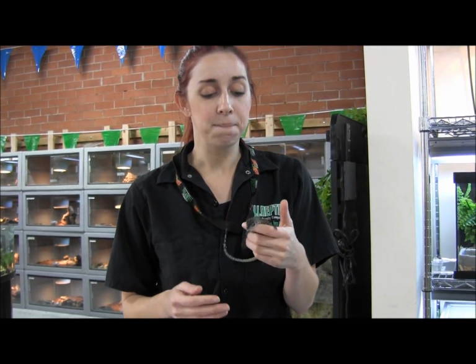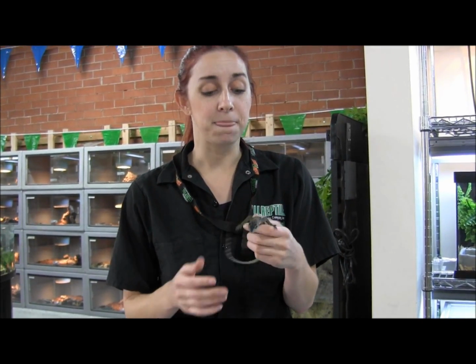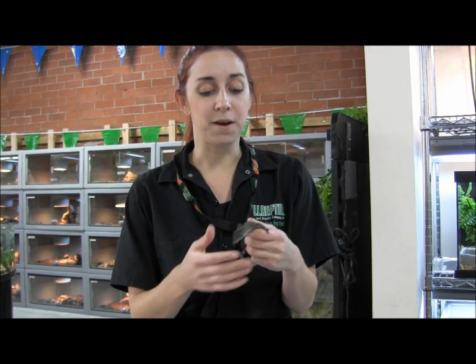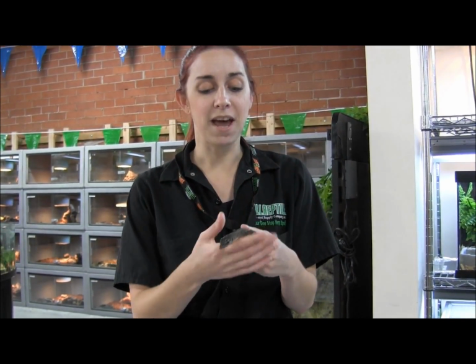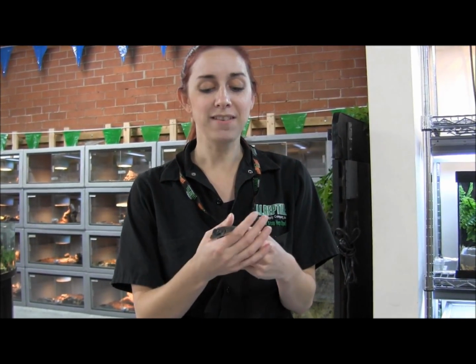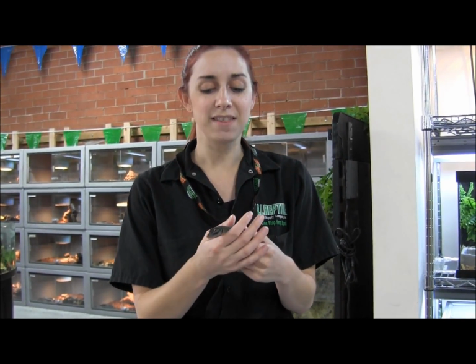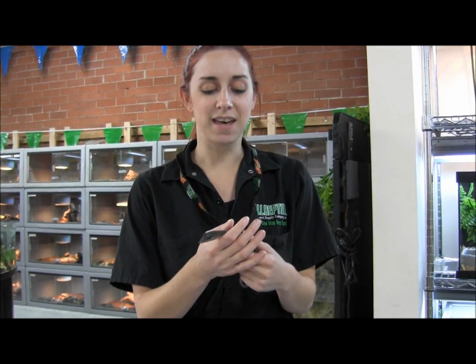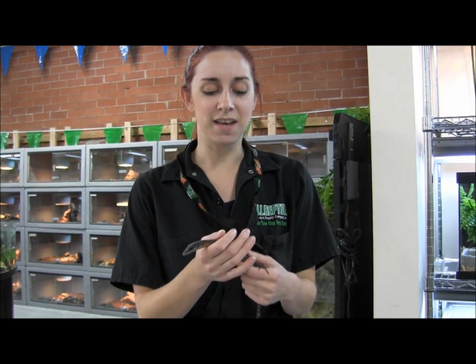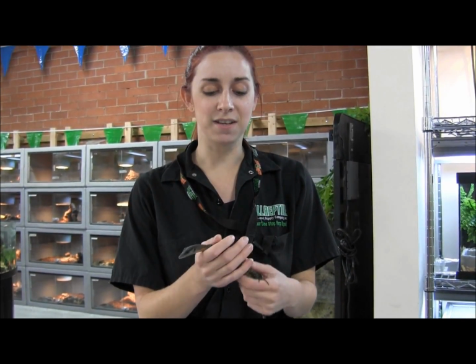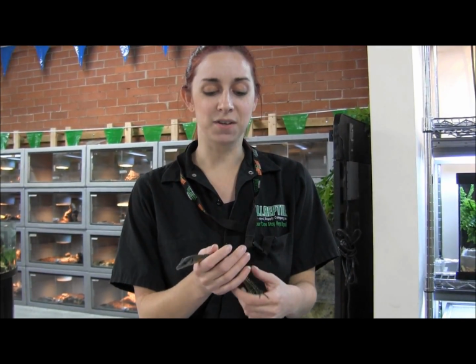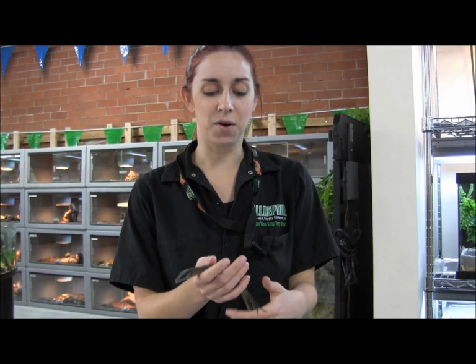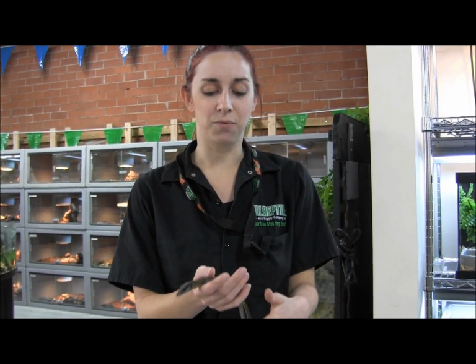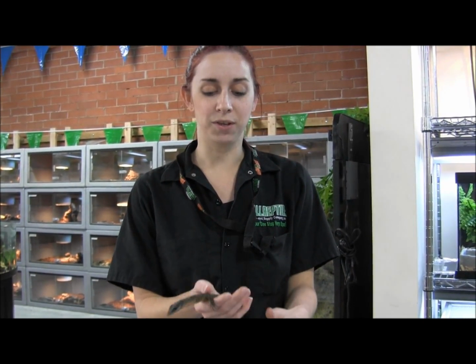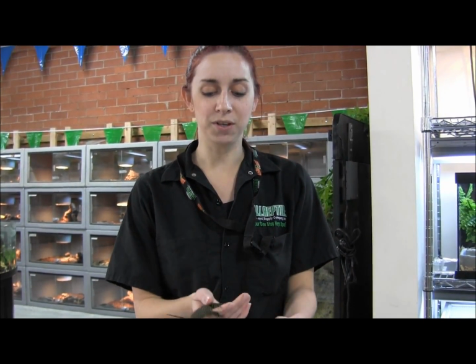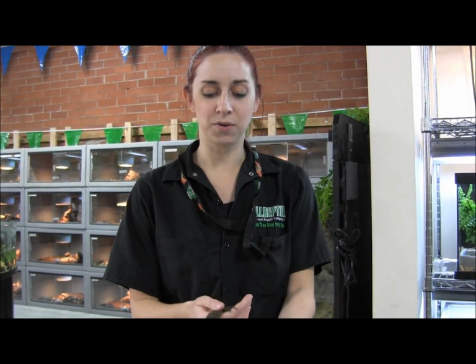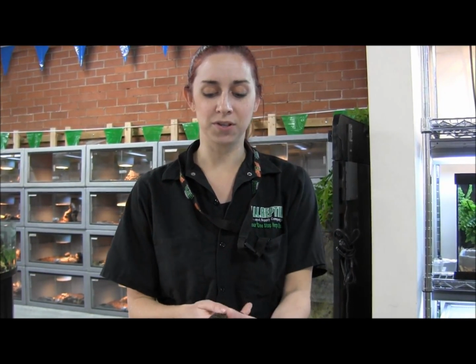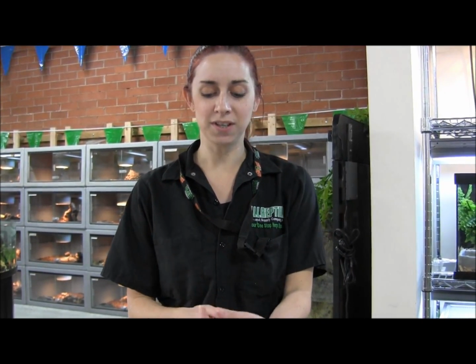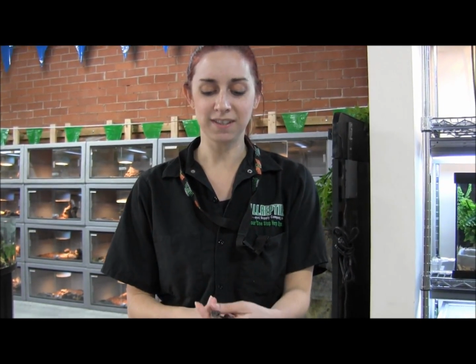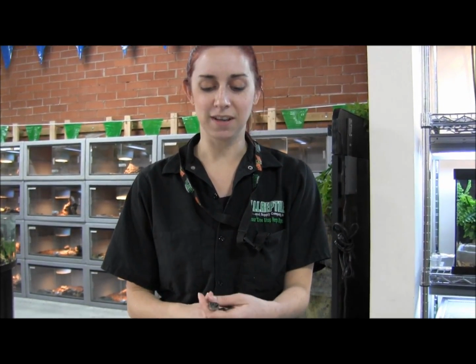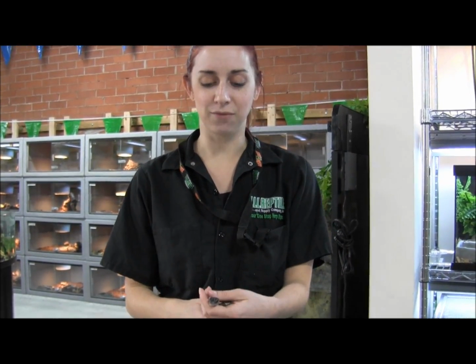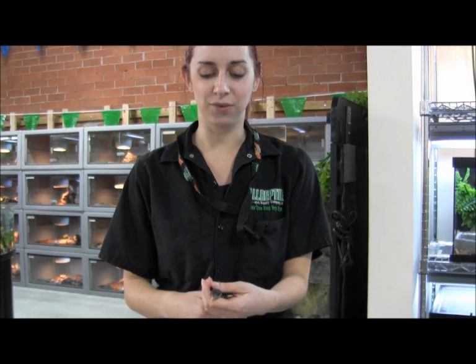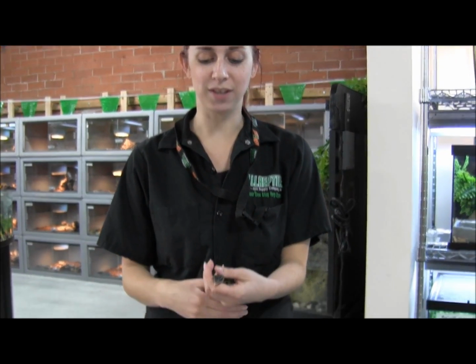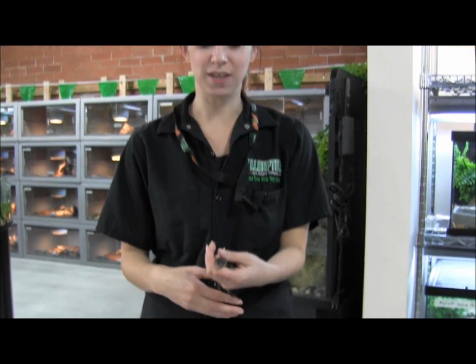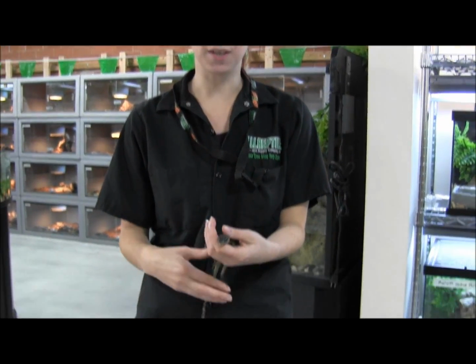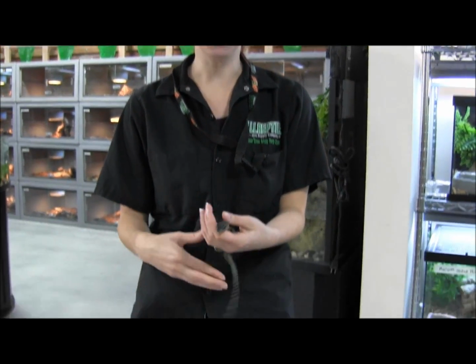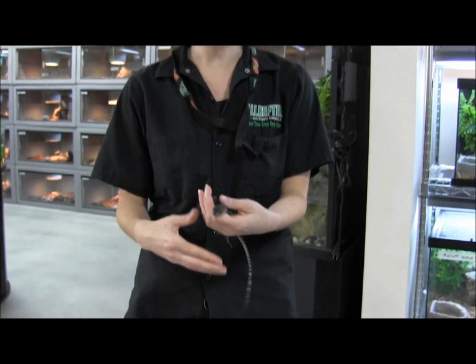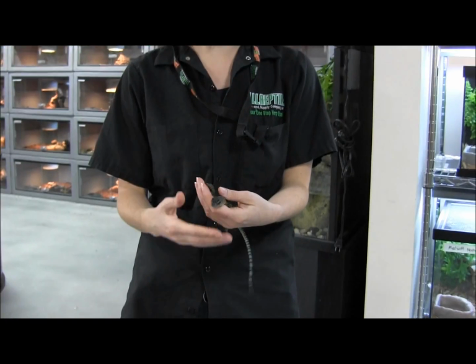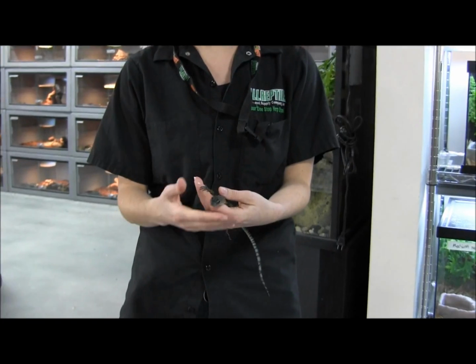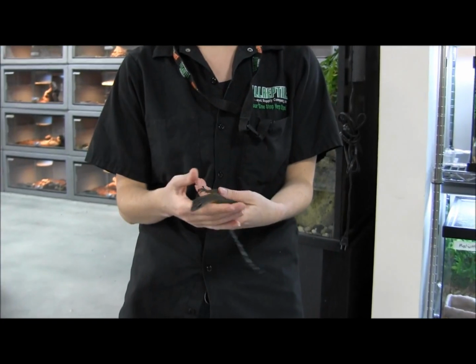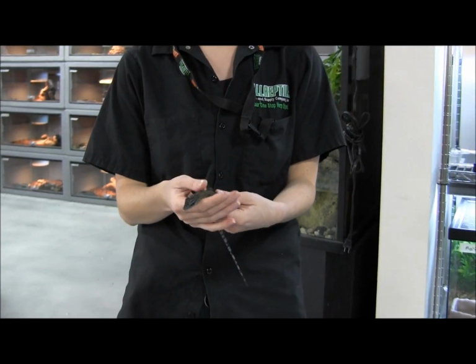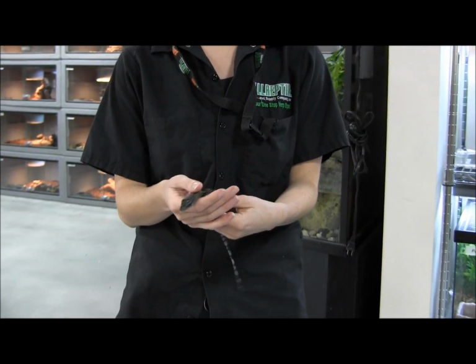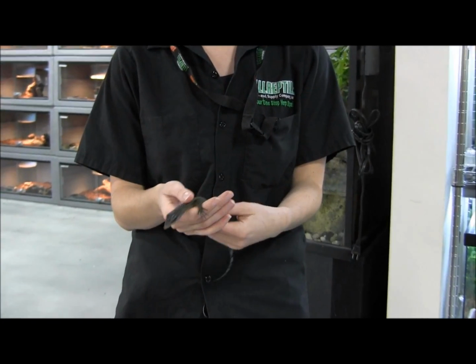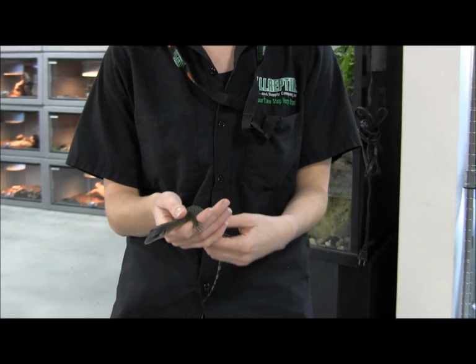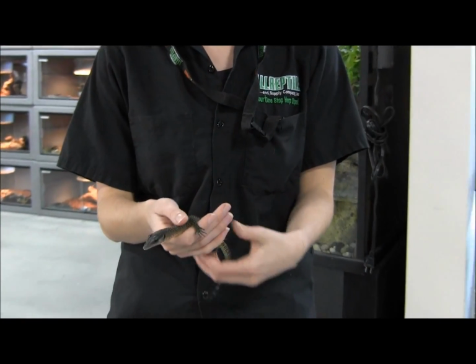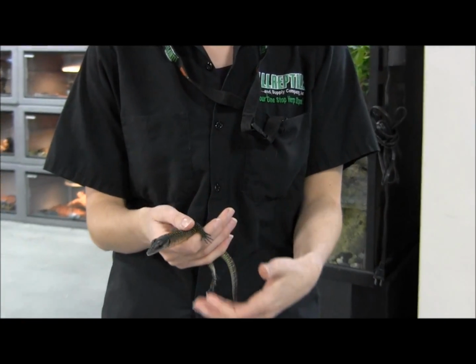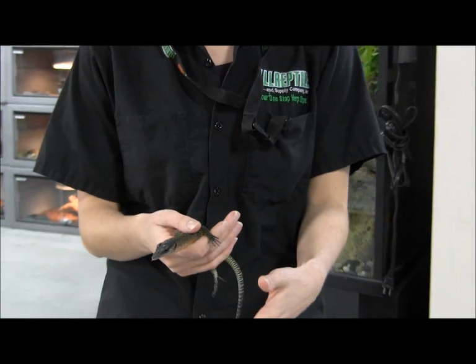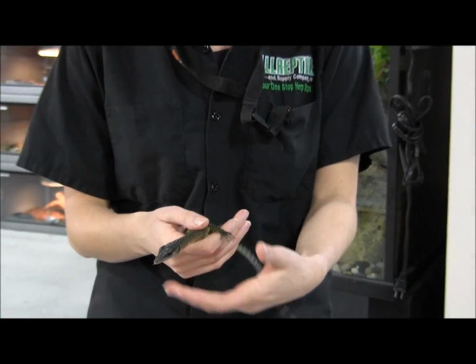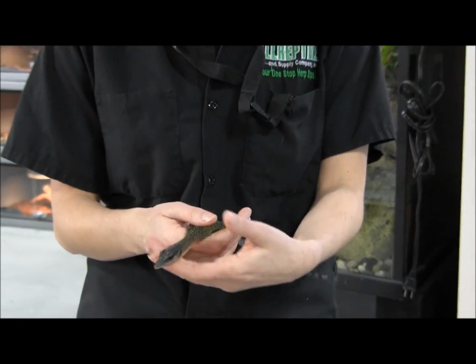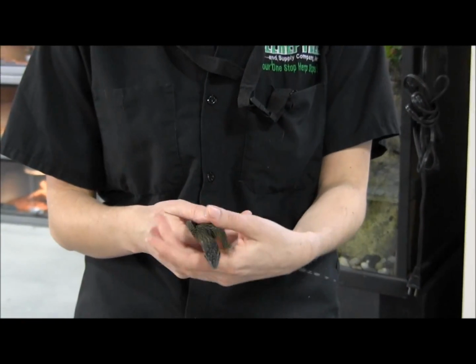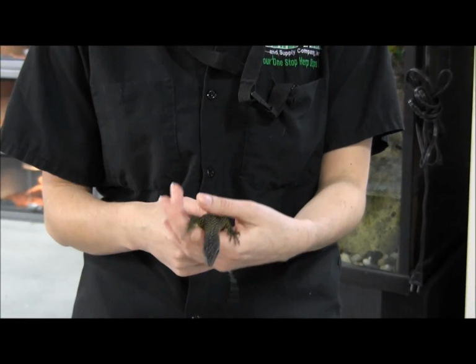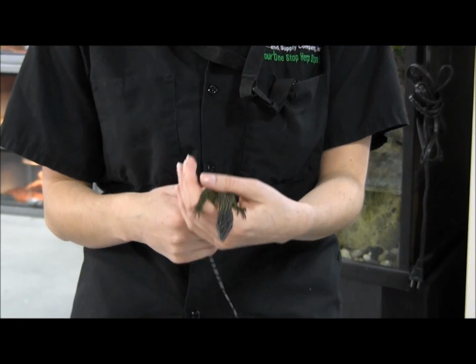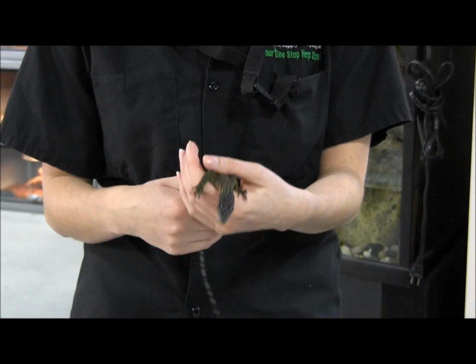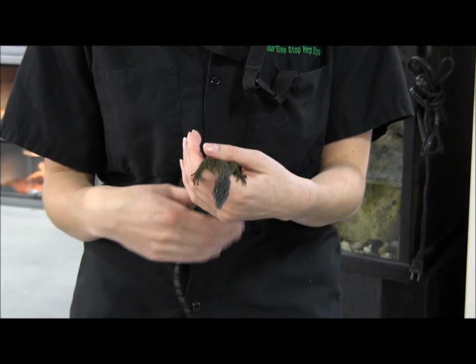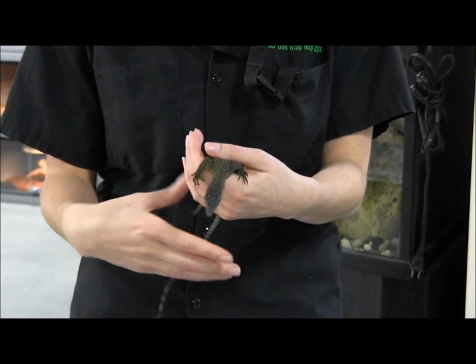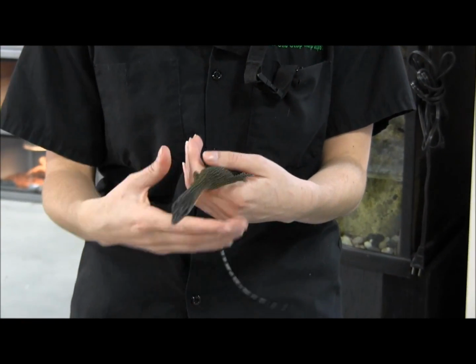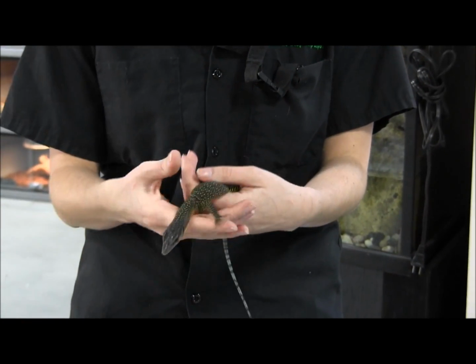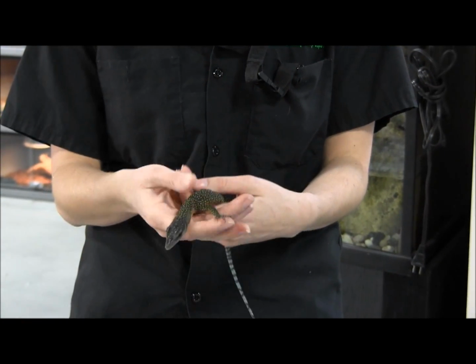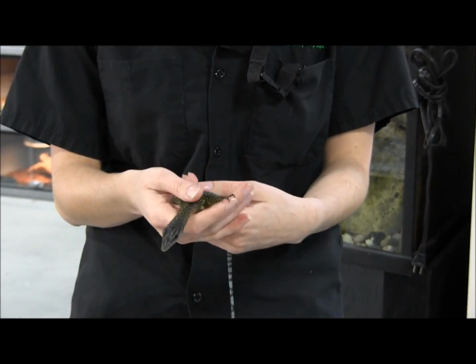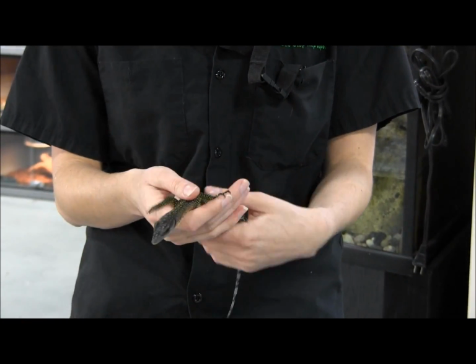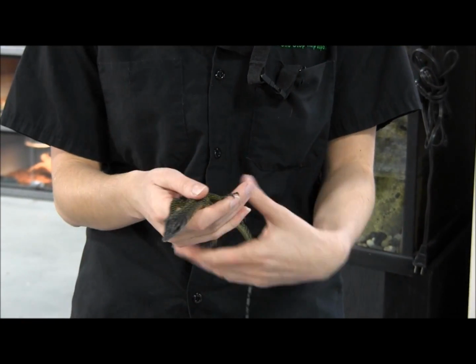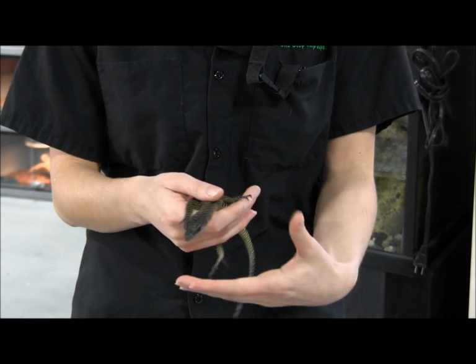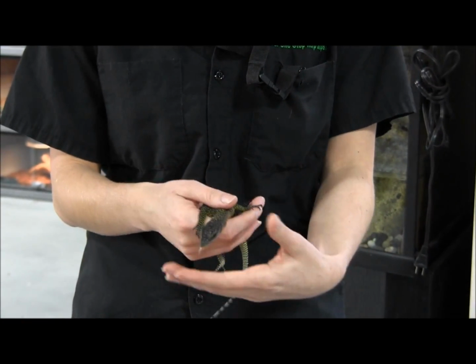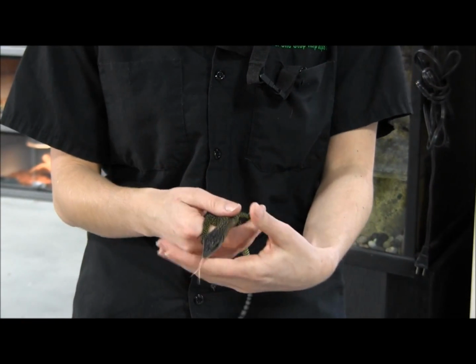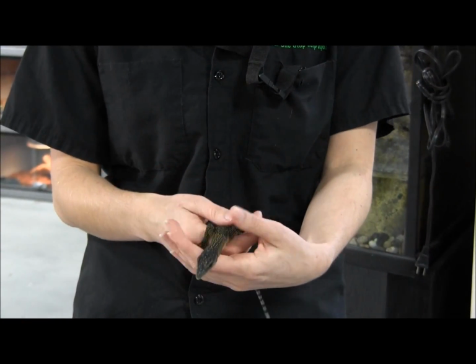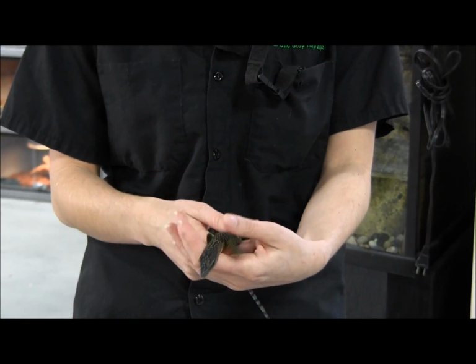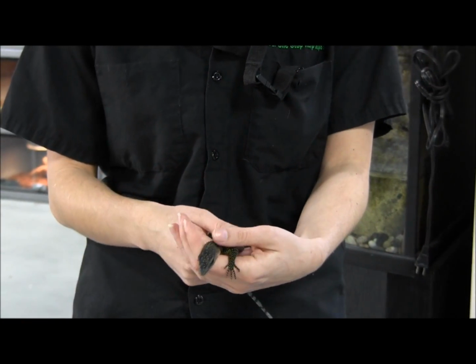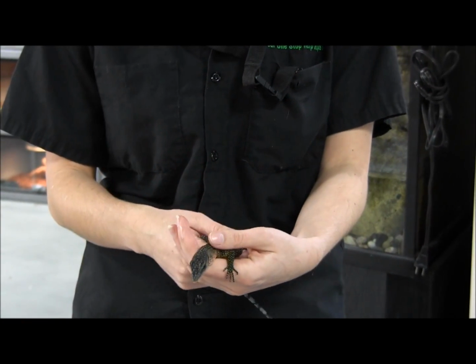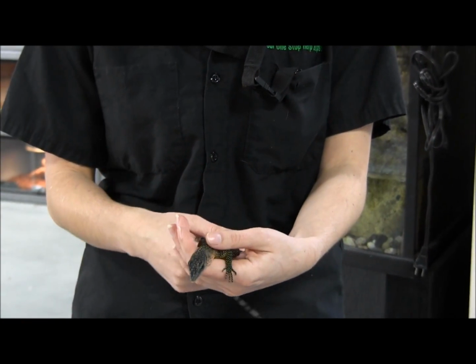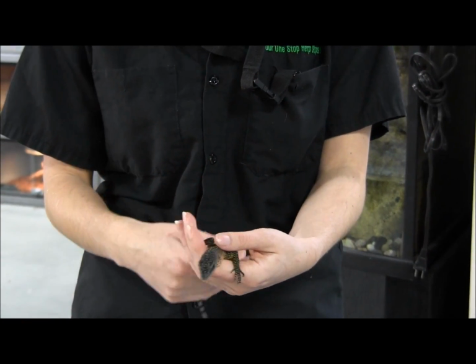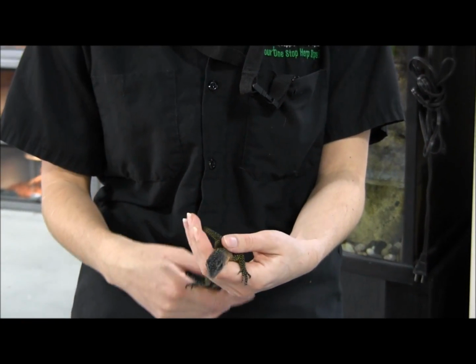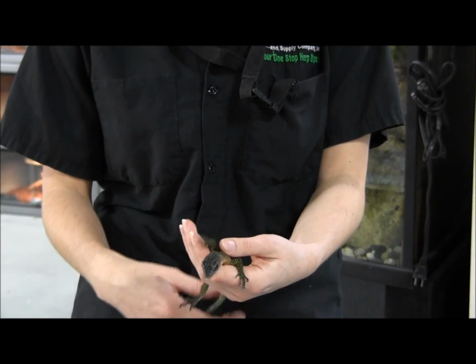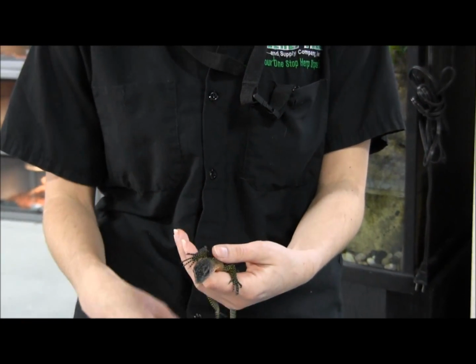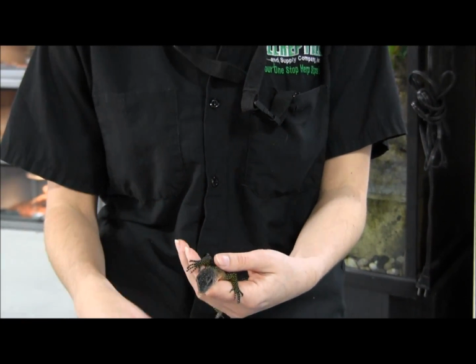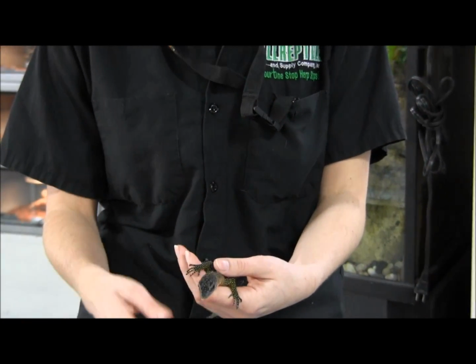And there you have it — that is our really gorgeous and really cute little baby peach throat monitor. If you're interested in getting one, make sure you visit our website and check it out.